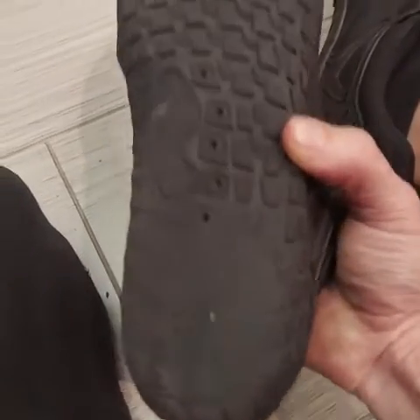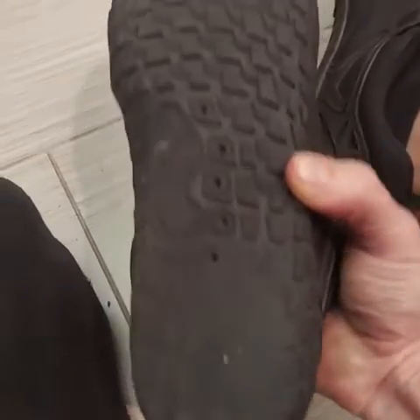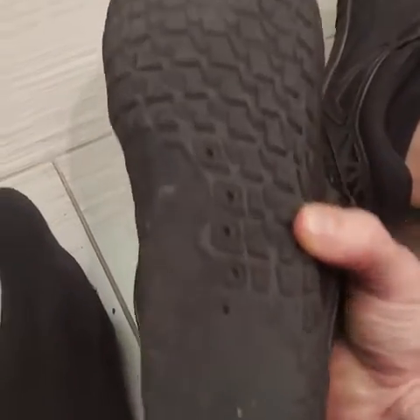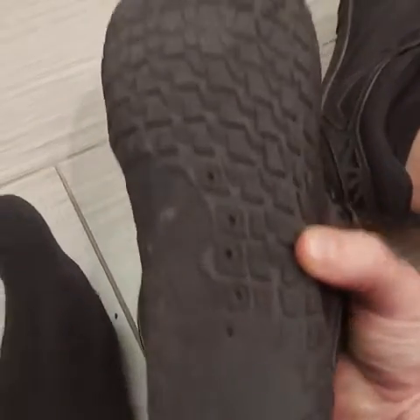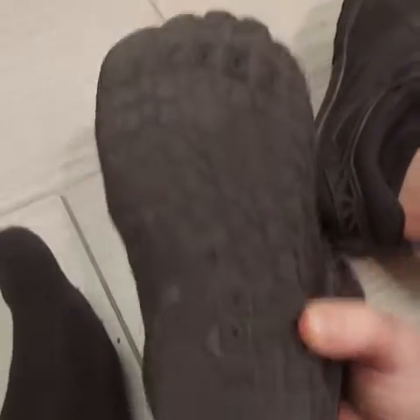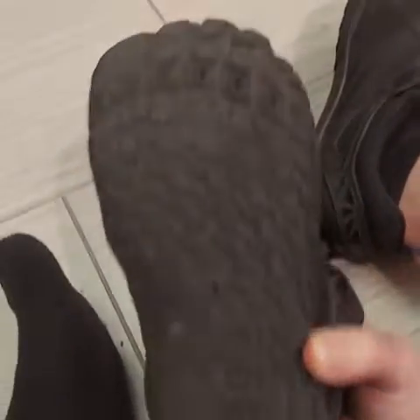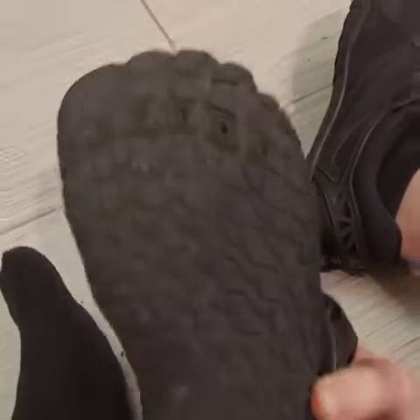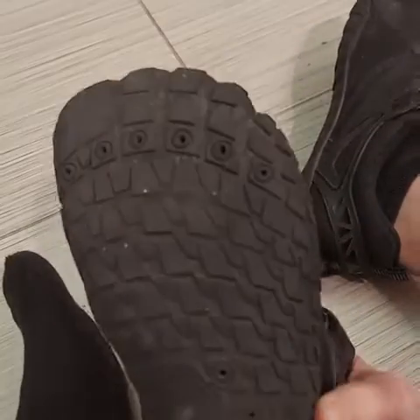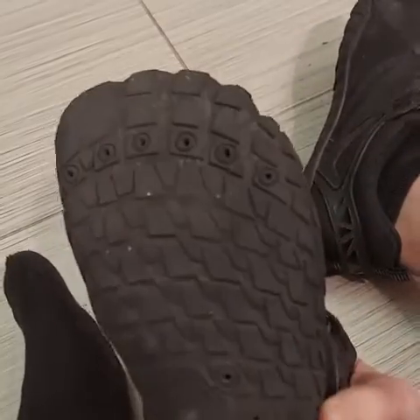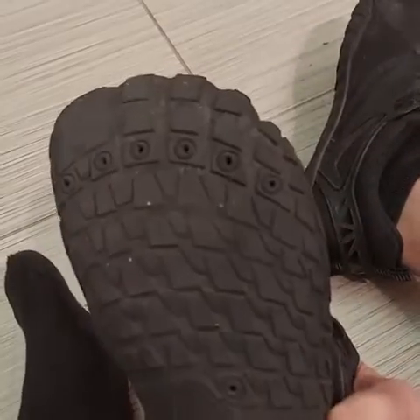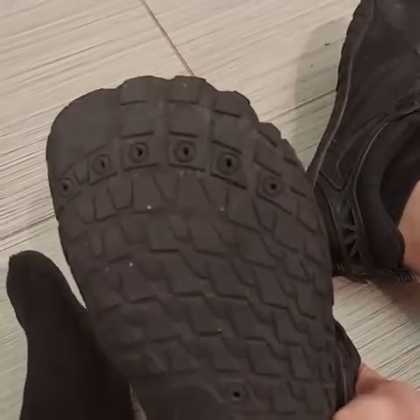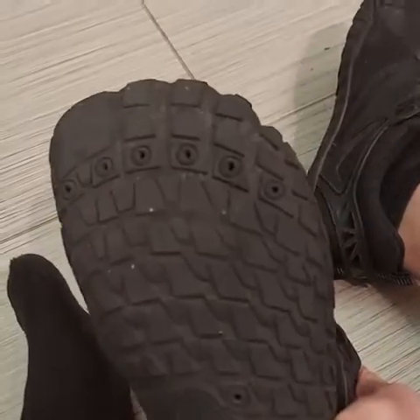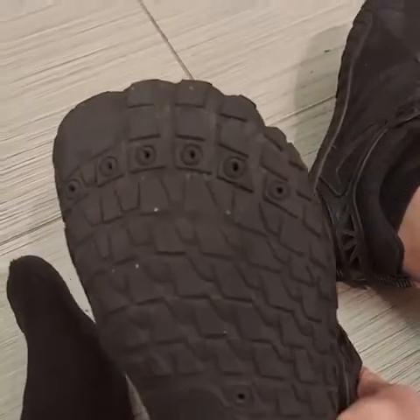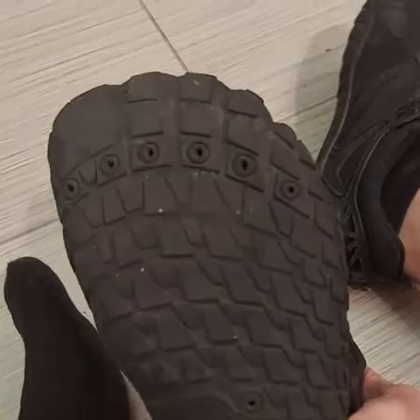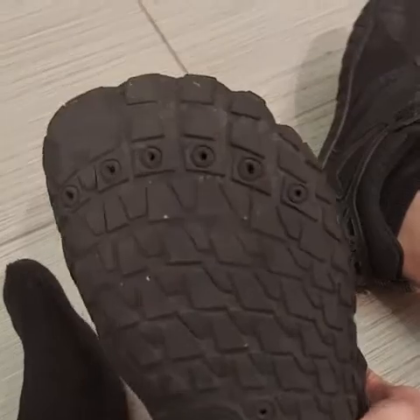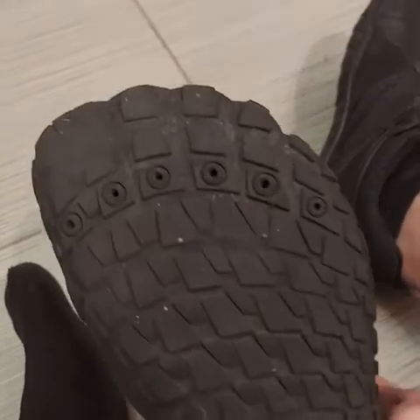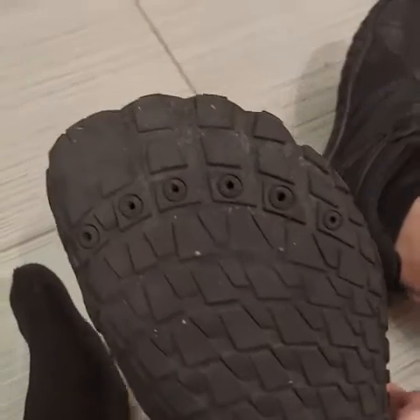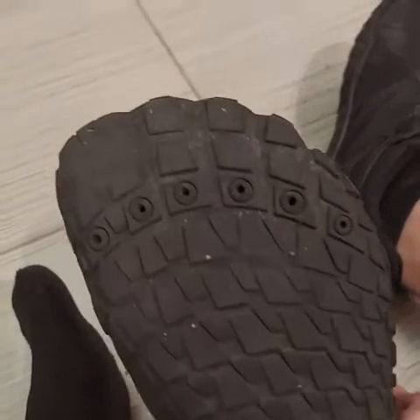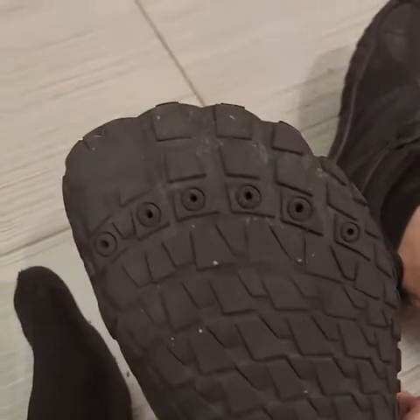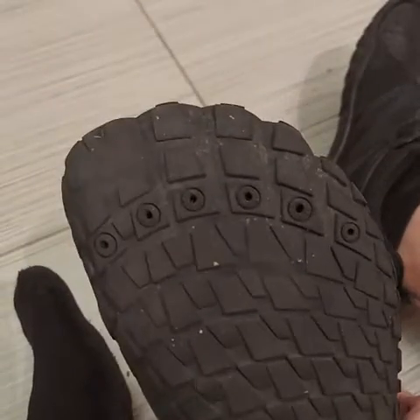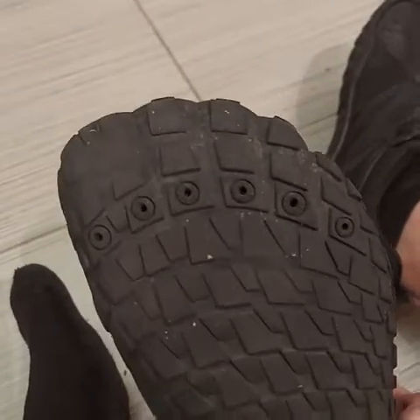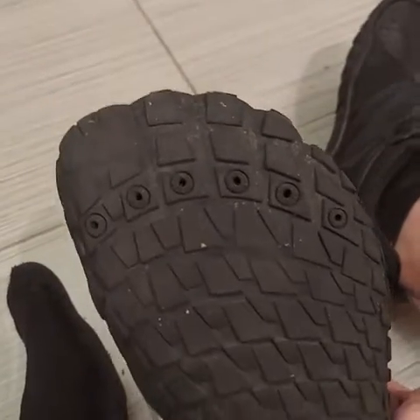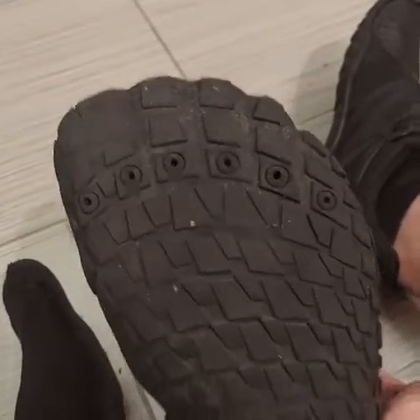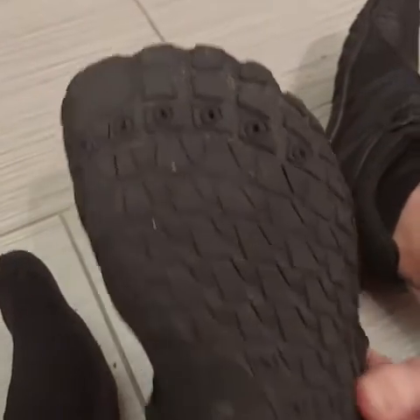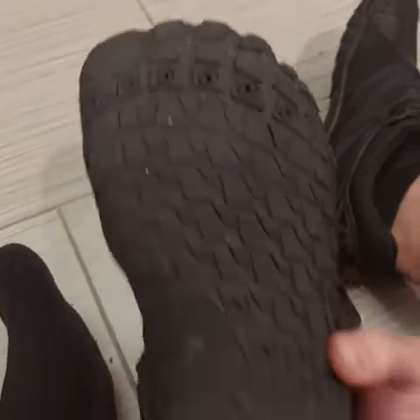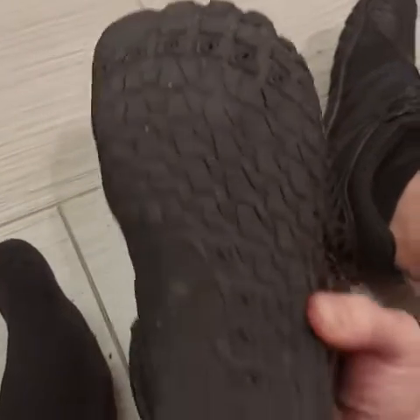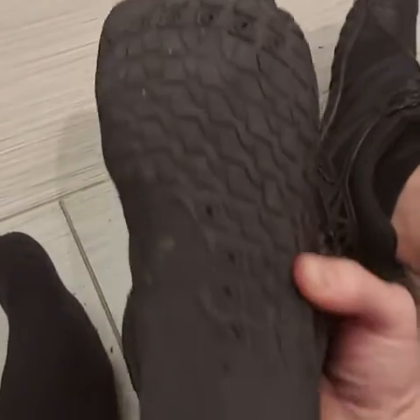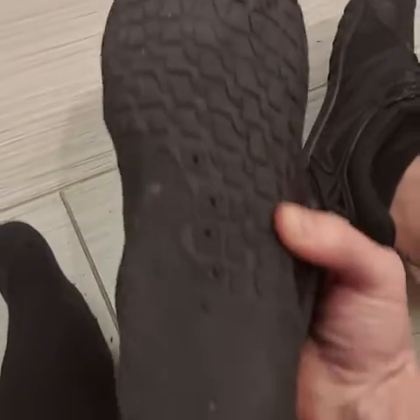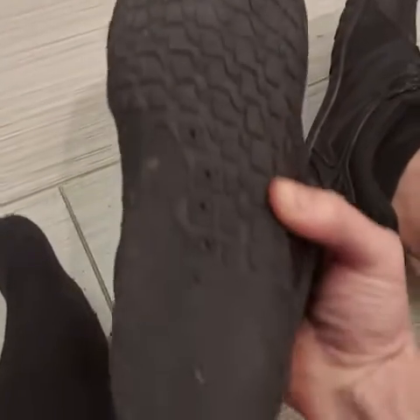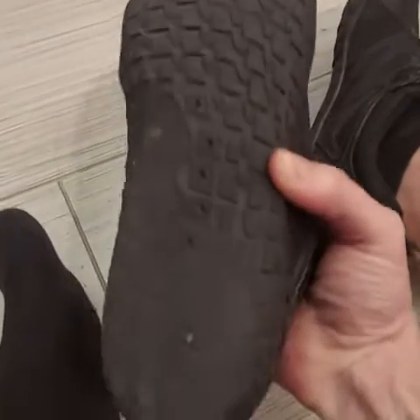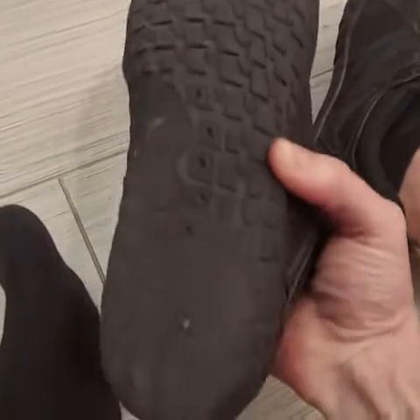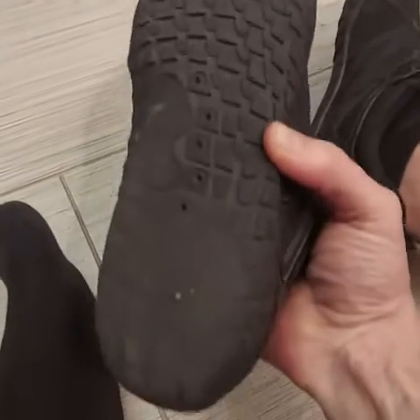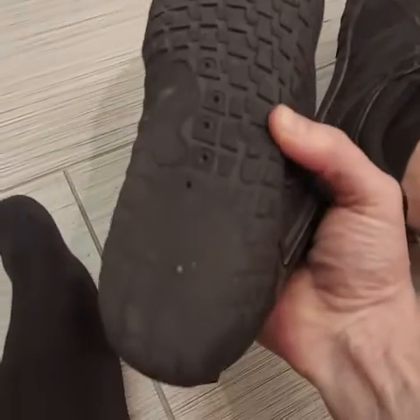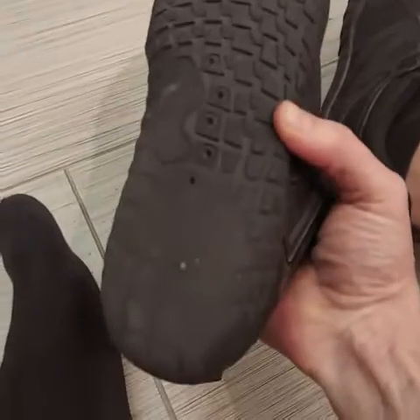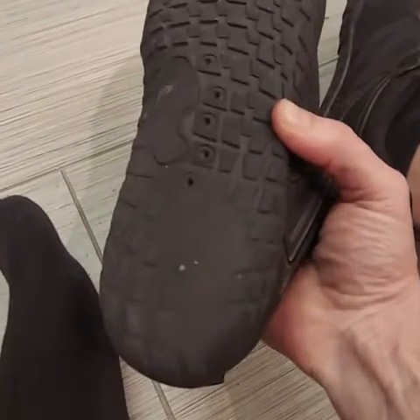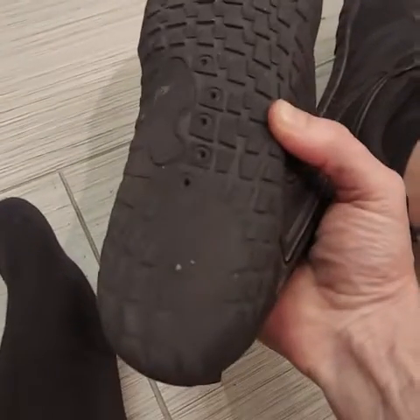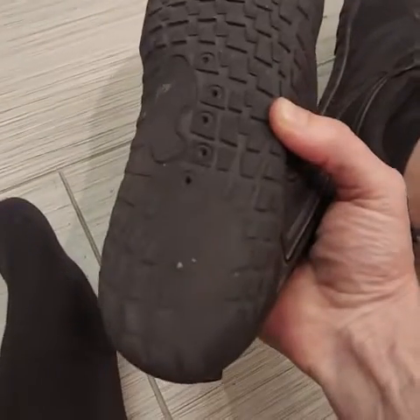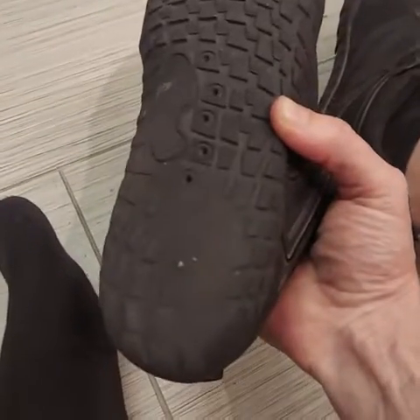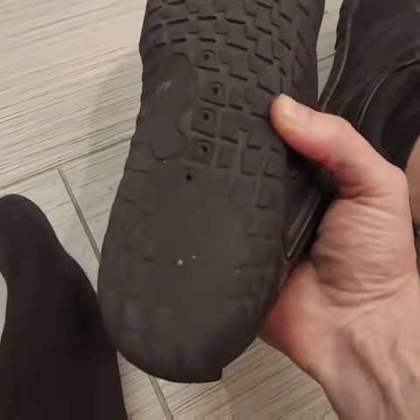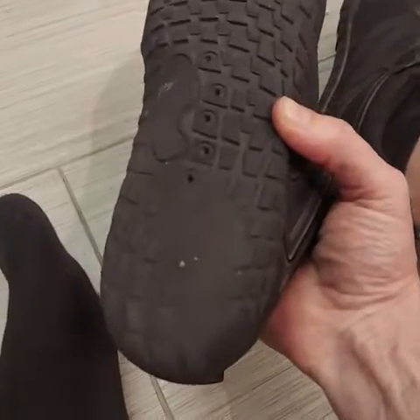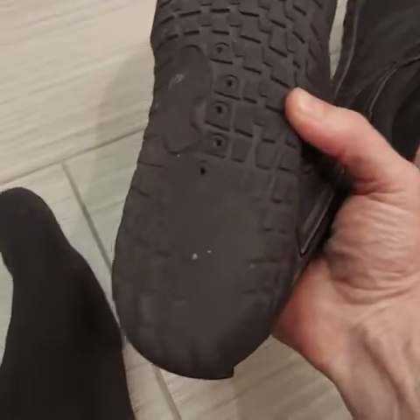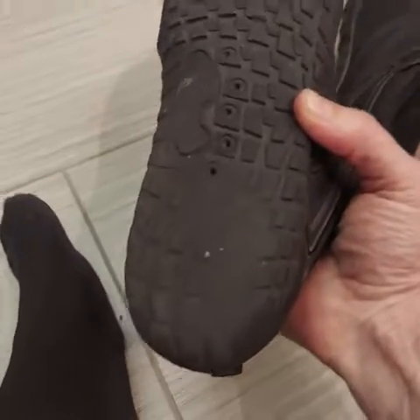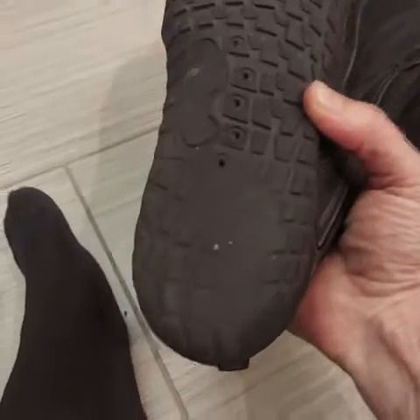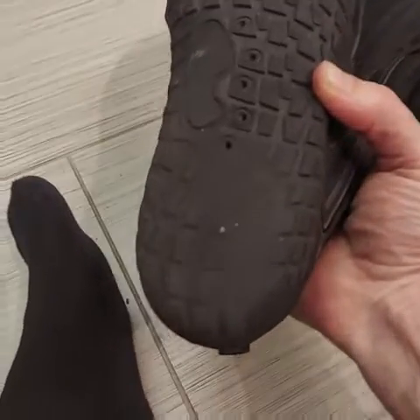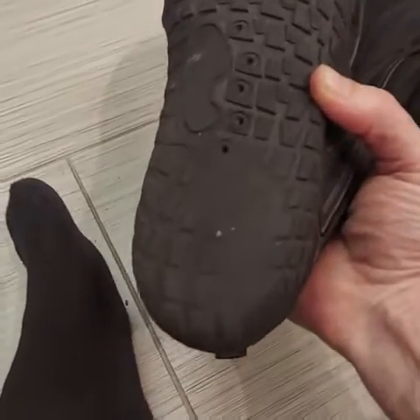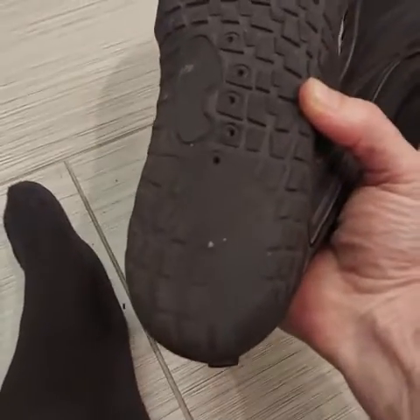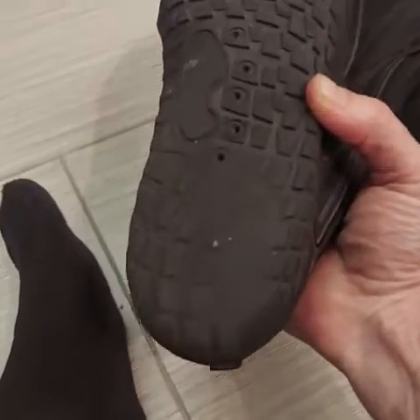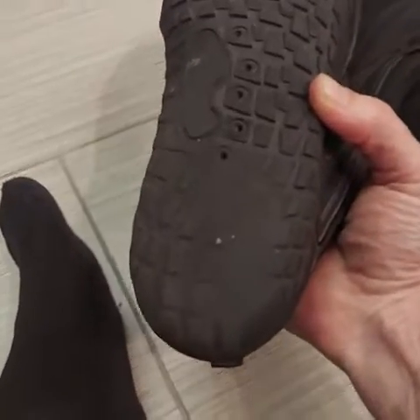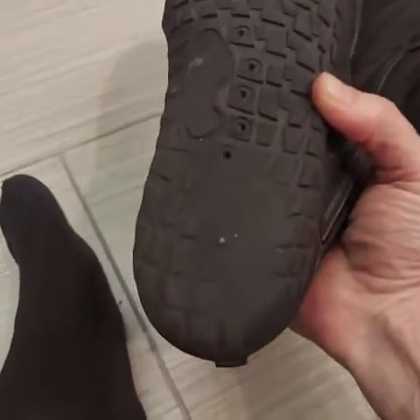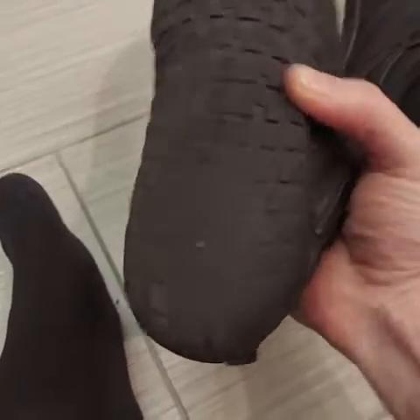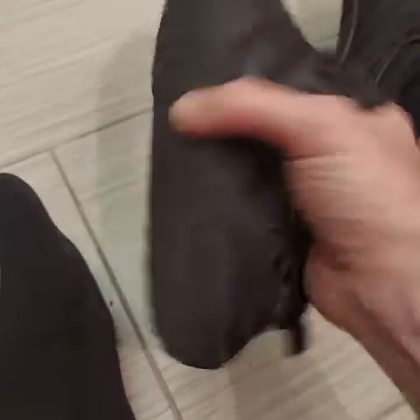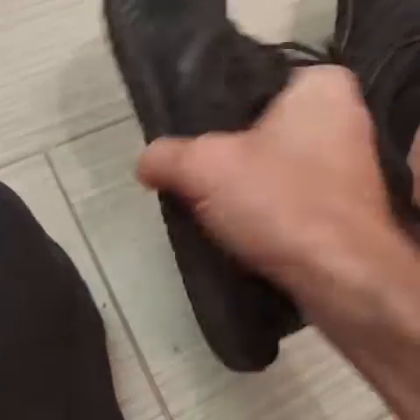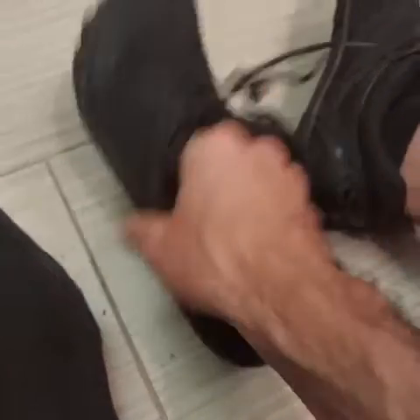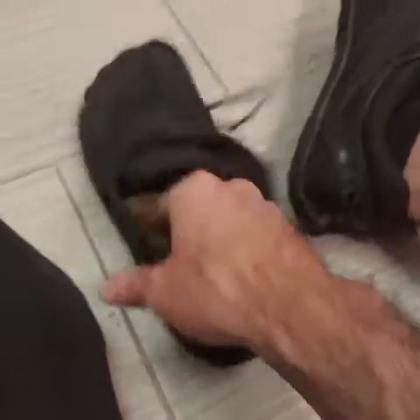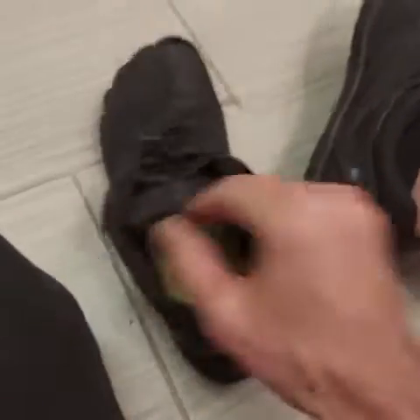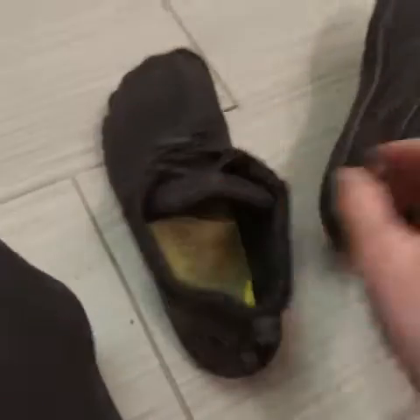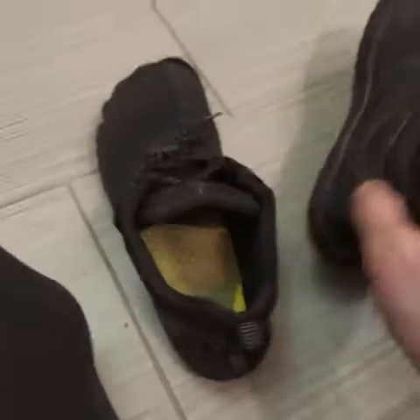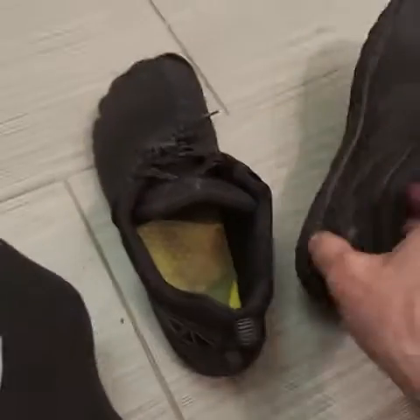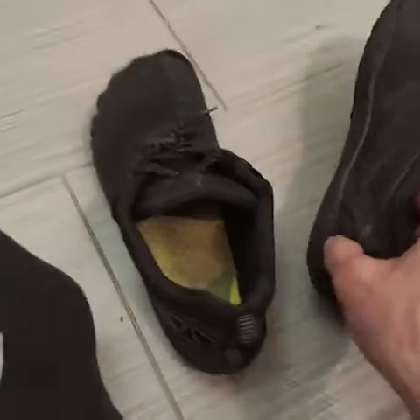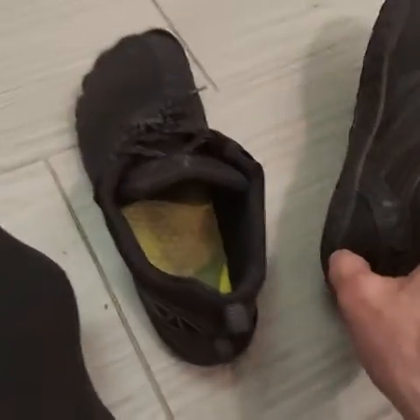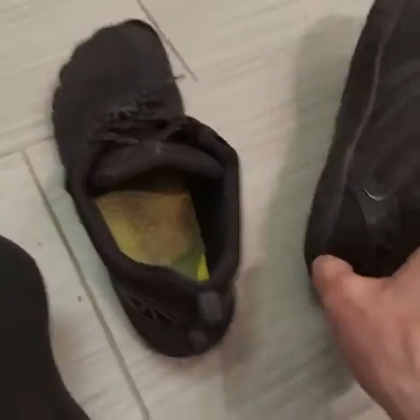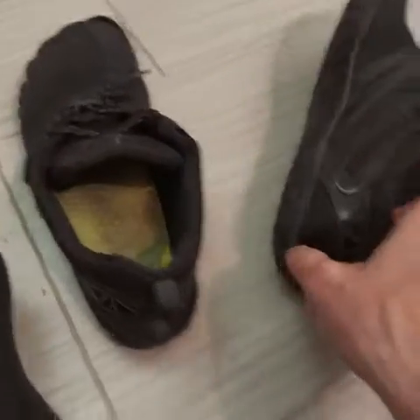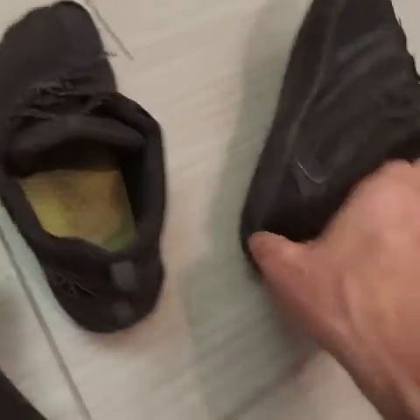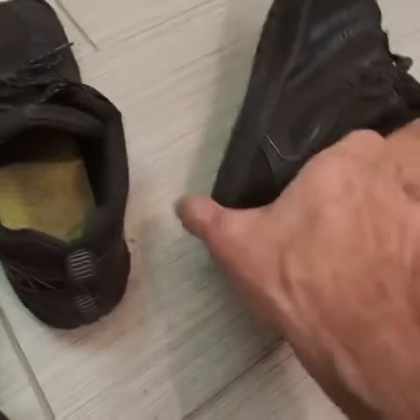I've got some miles on these. Still a good tread — the tread's good. I've worn these a lot.